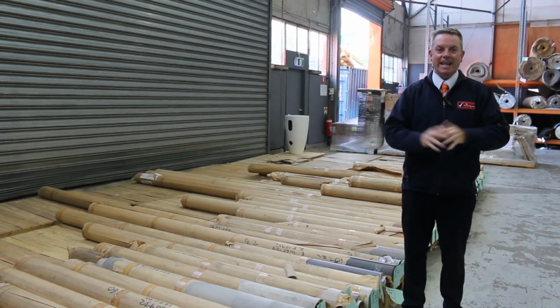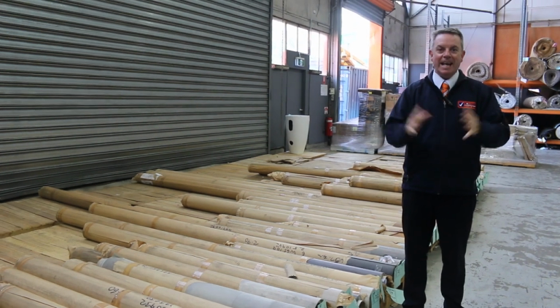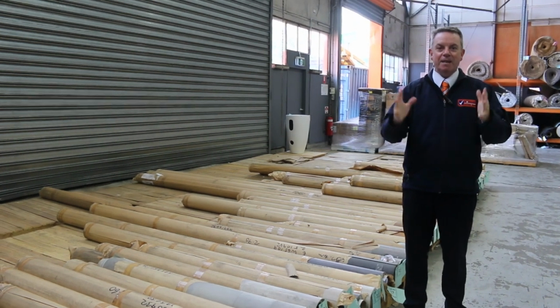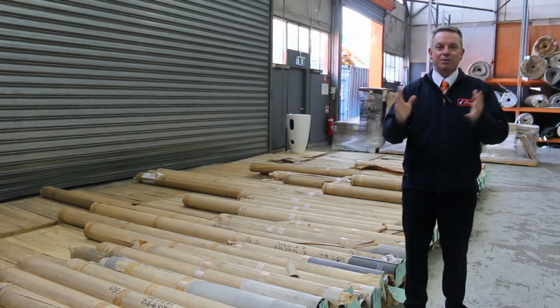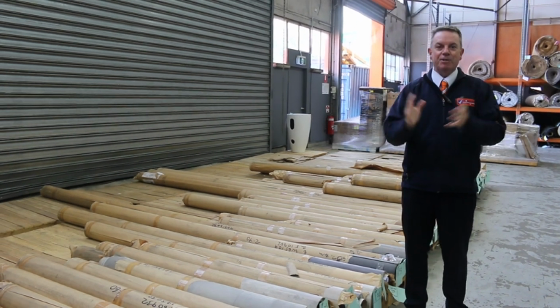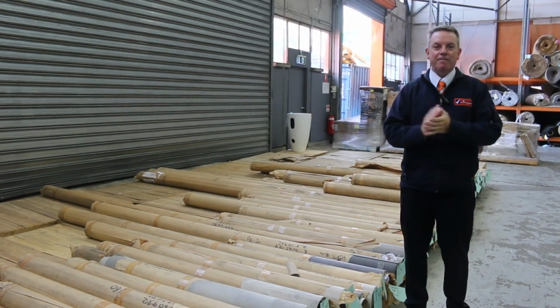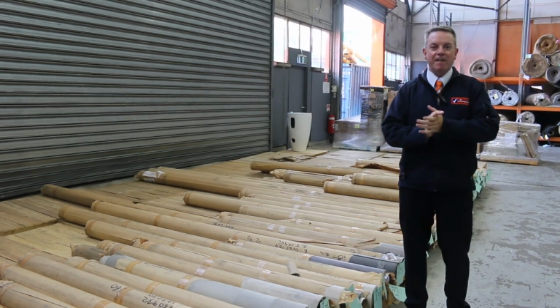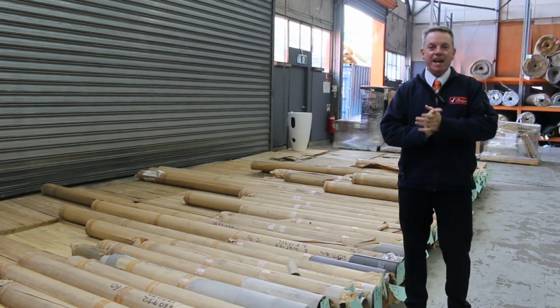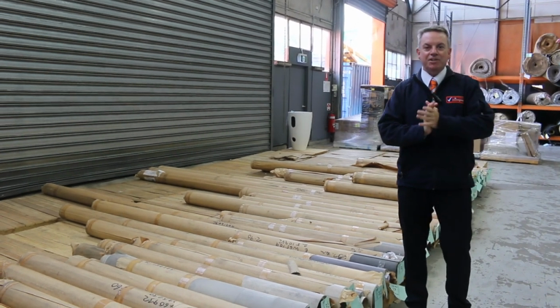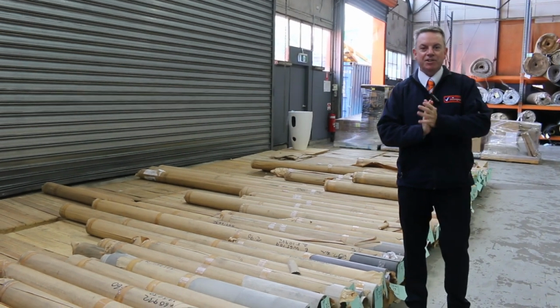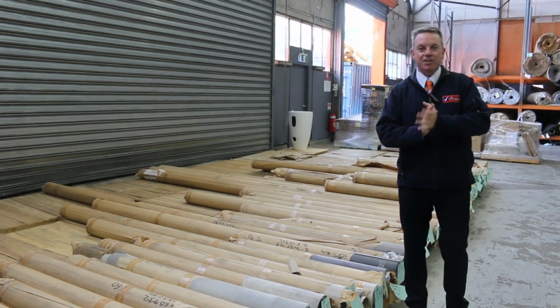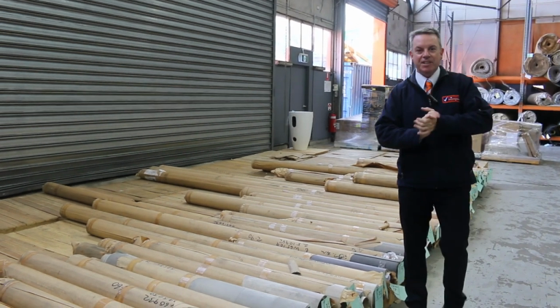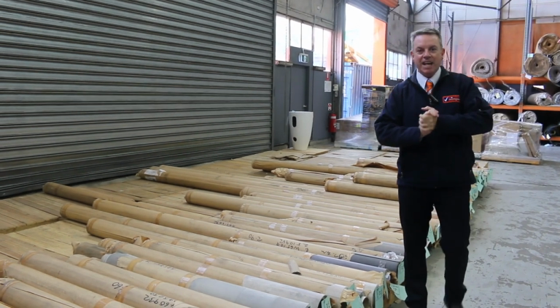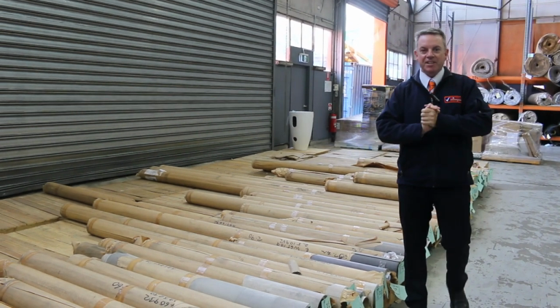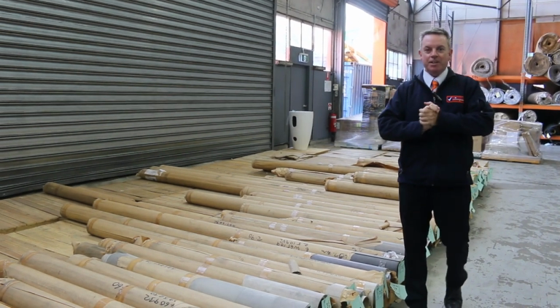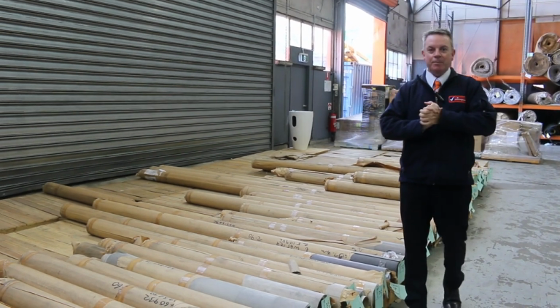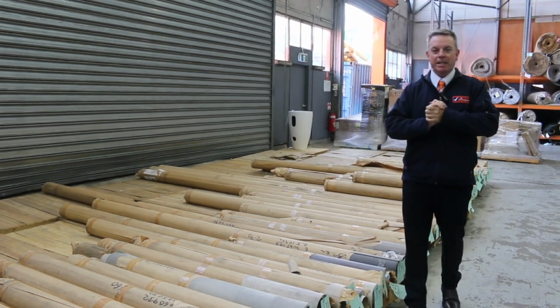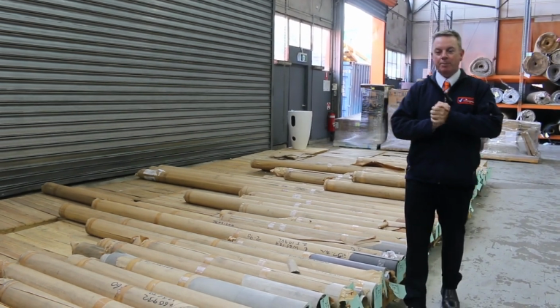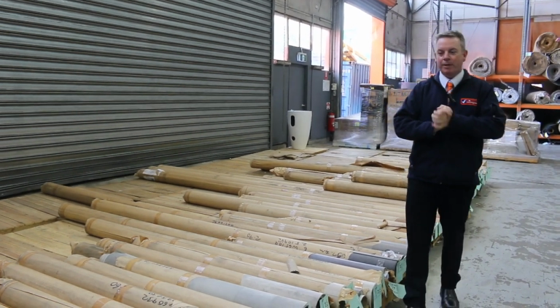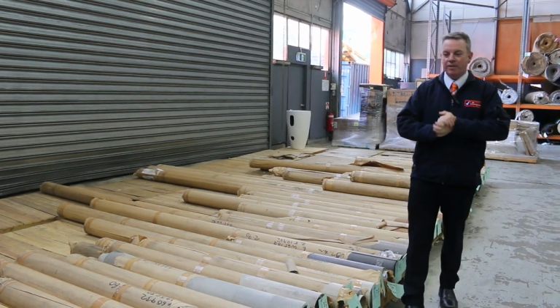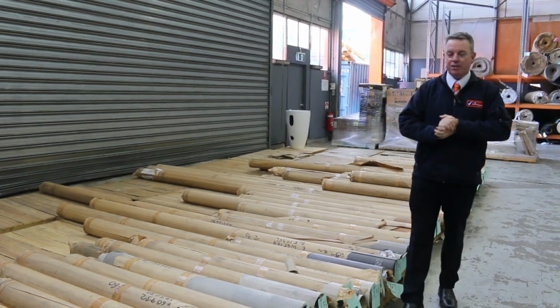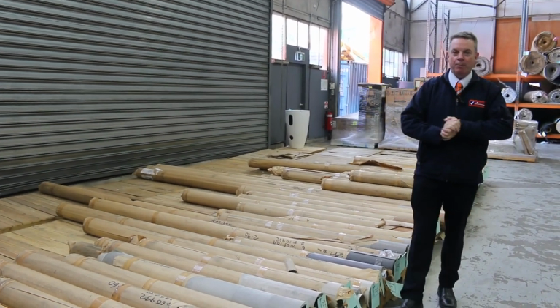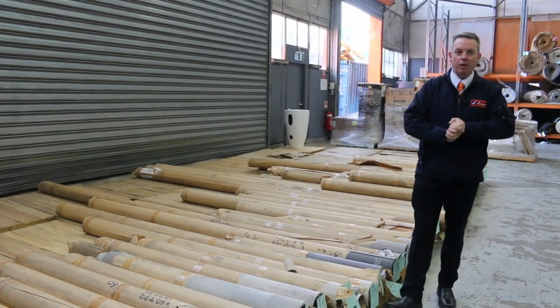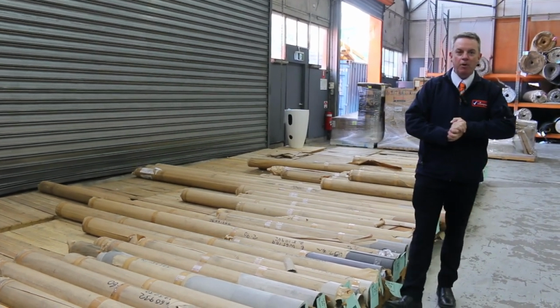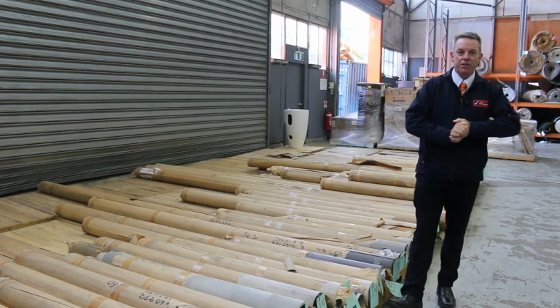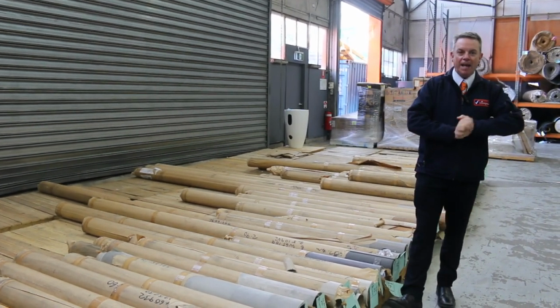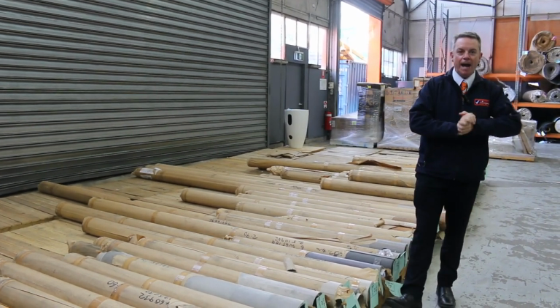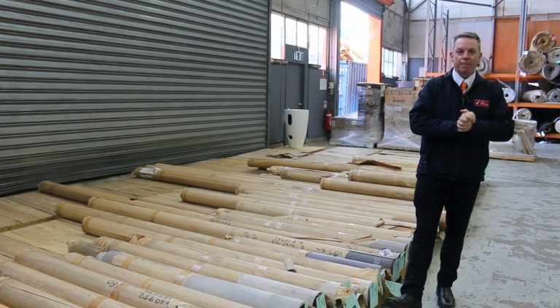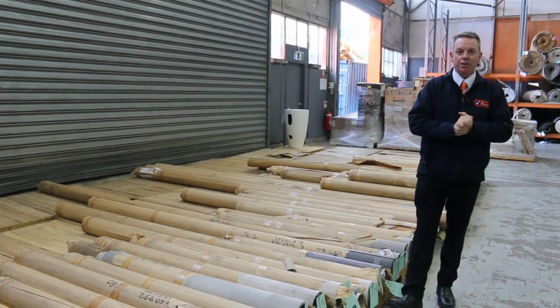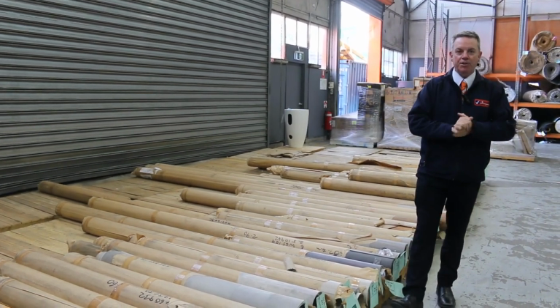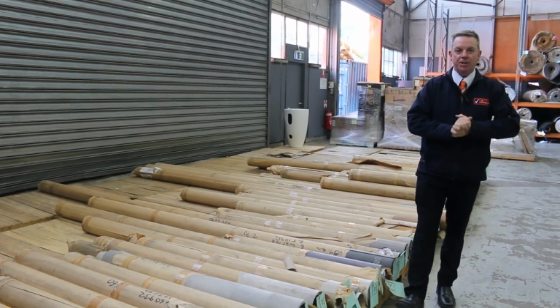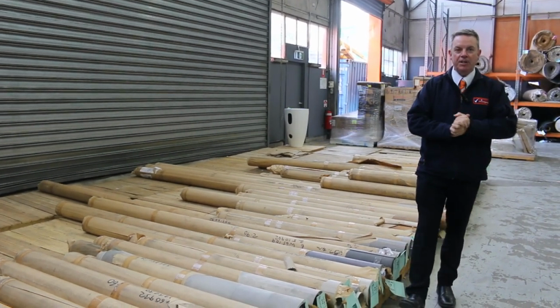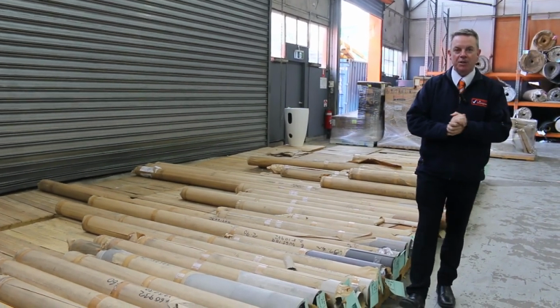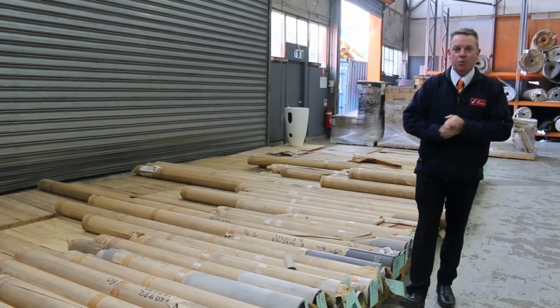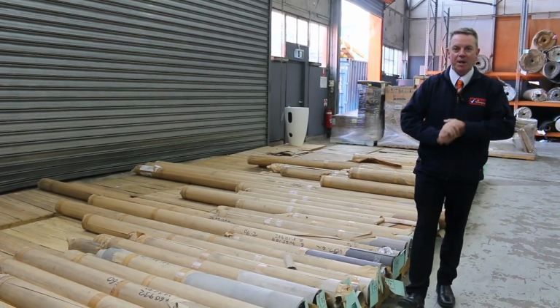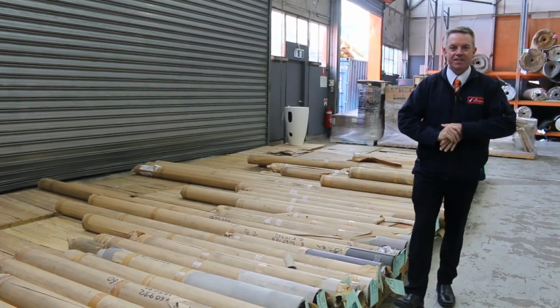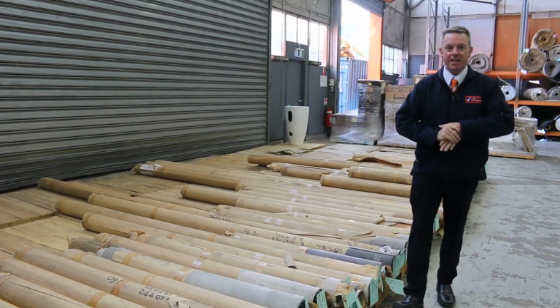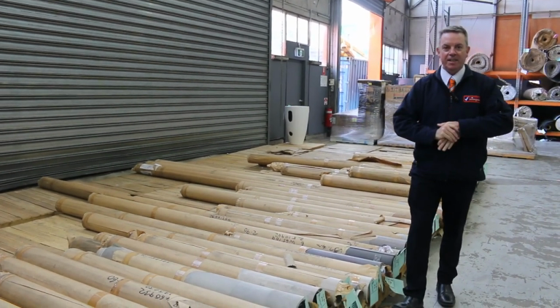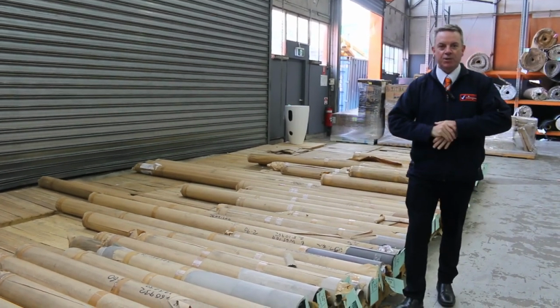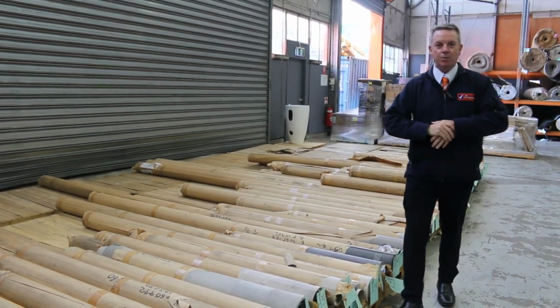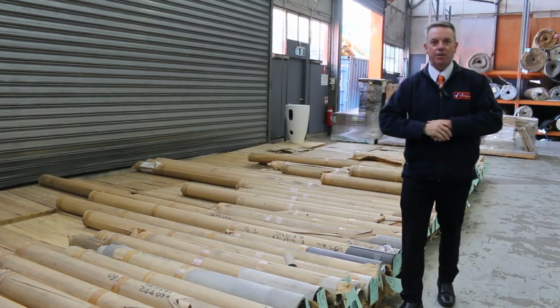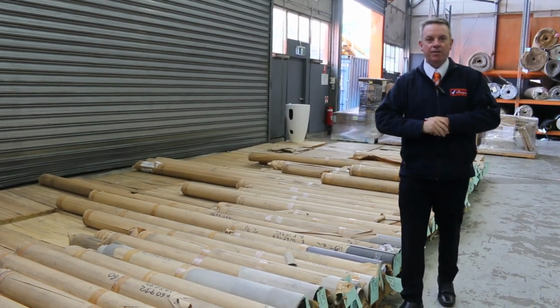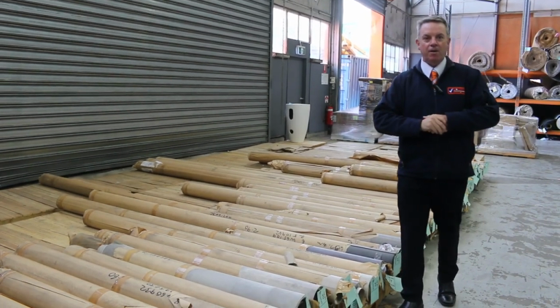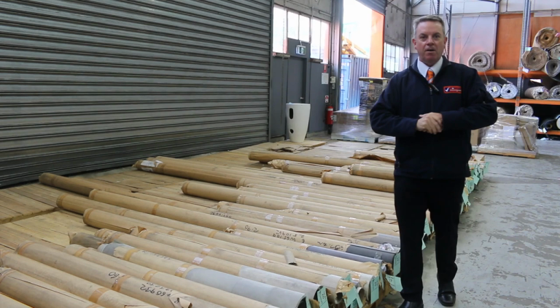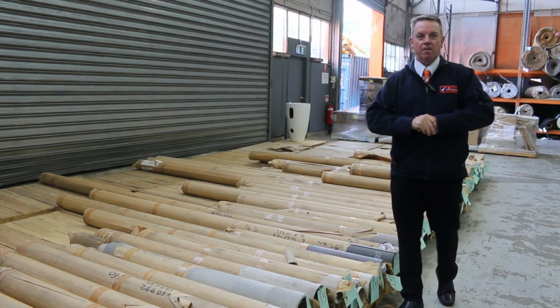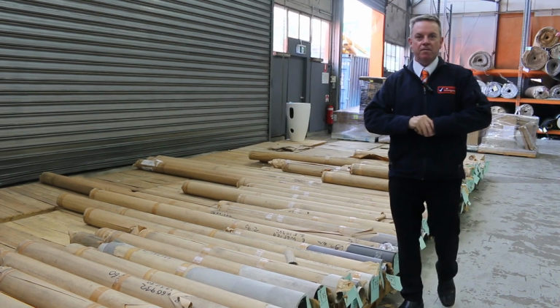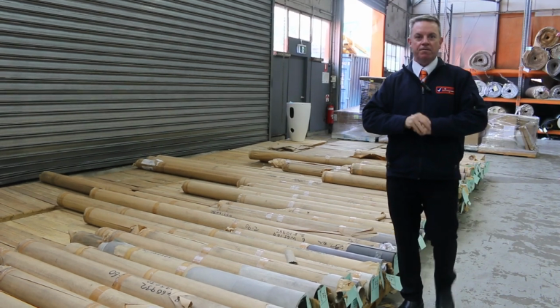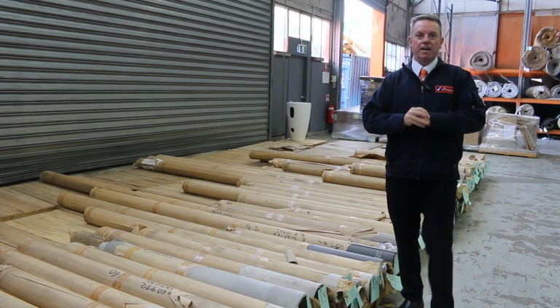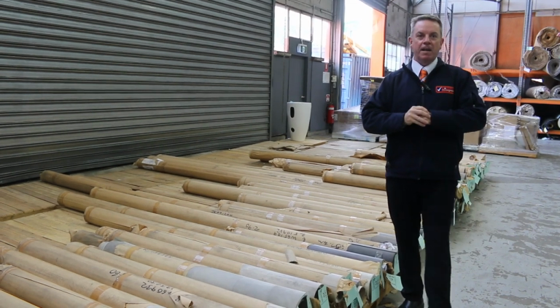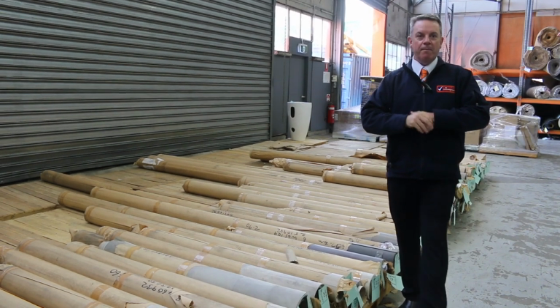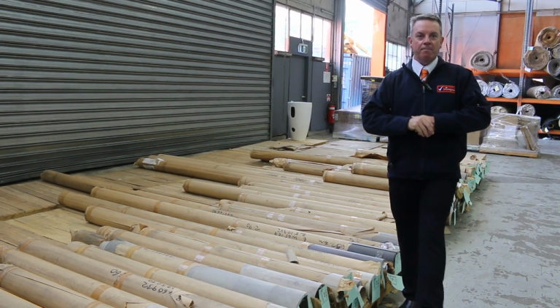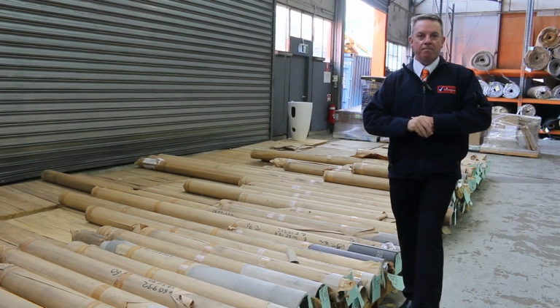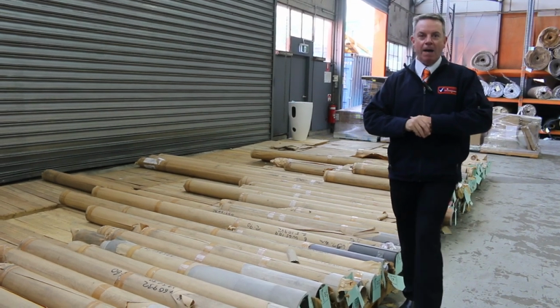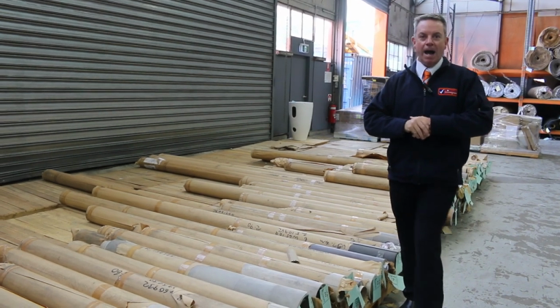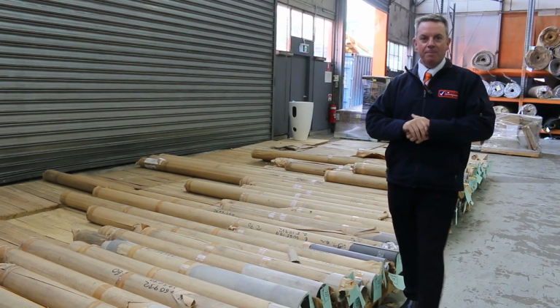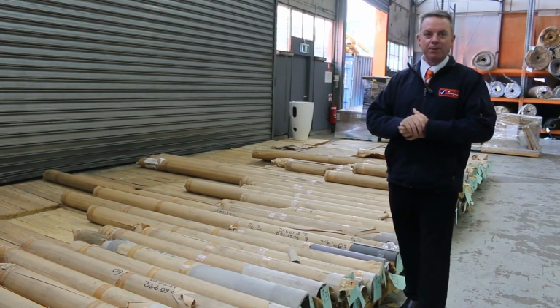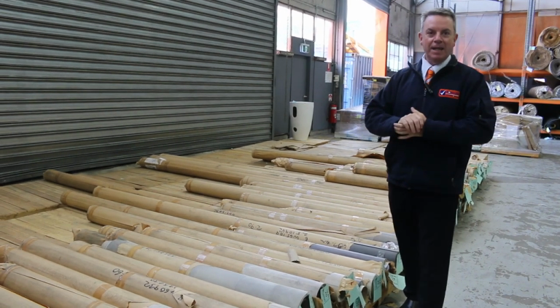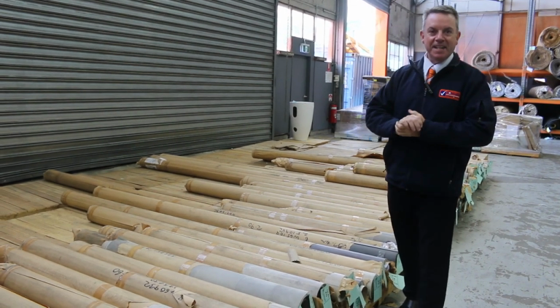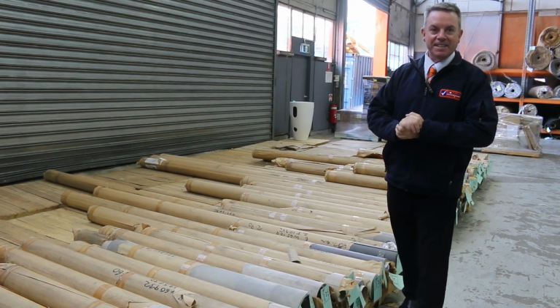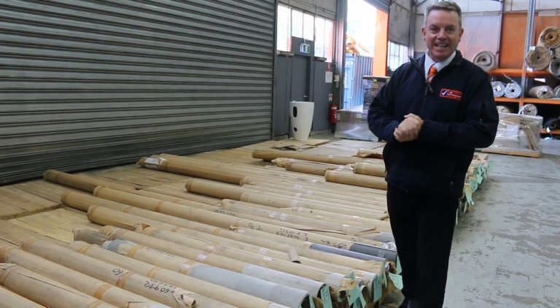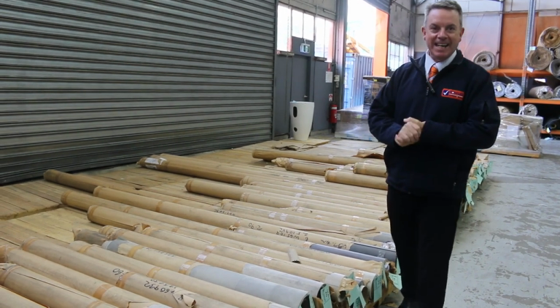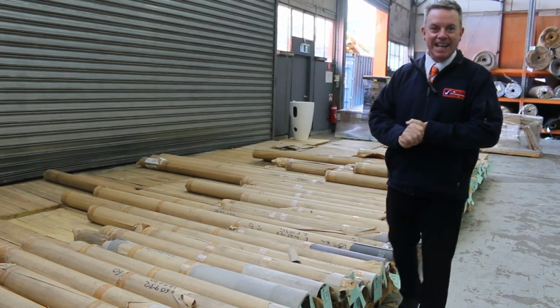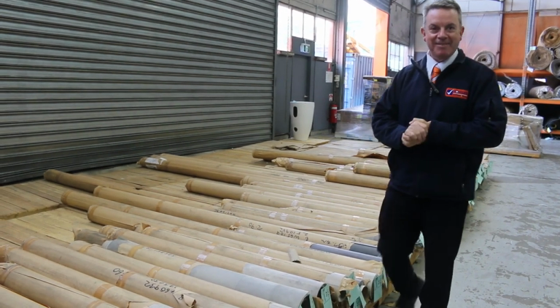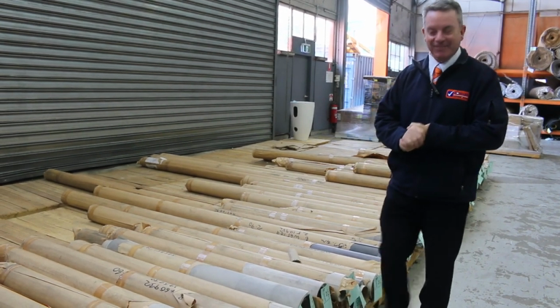G'day, I'm John from Fowler's Auction and Sales. I'm here to preview tomorrow's carpet auction — that's Wednesday the 12th of April at 10am.